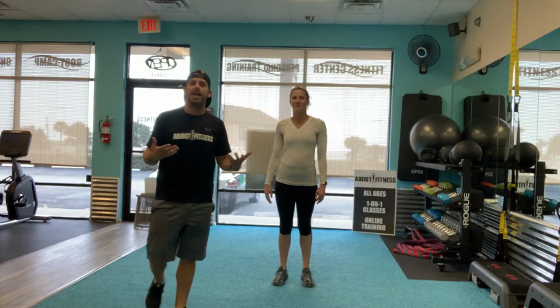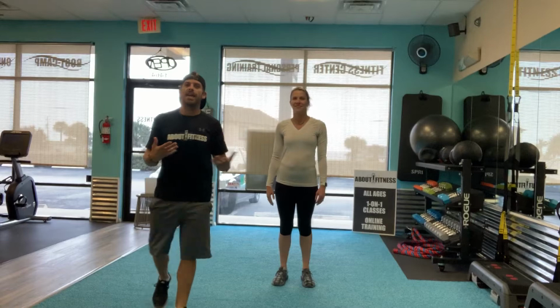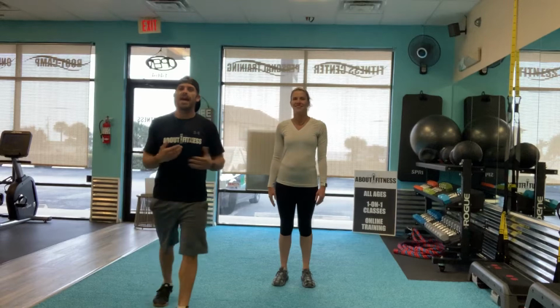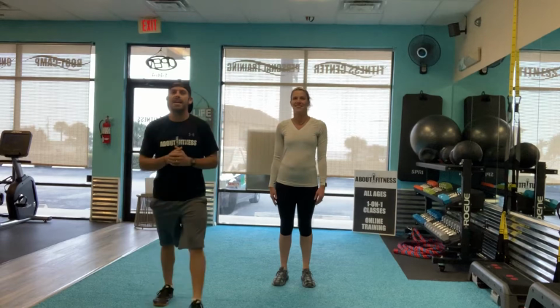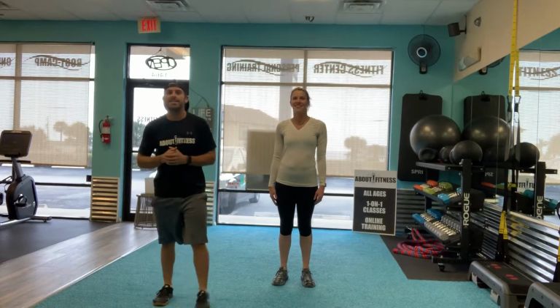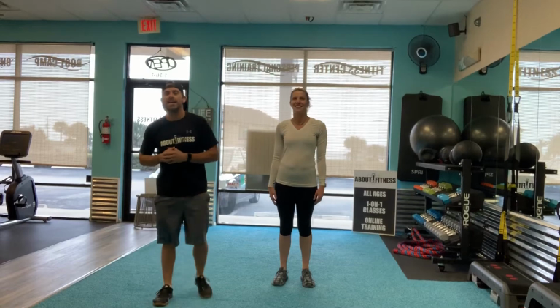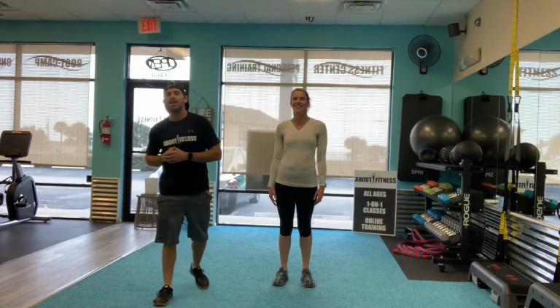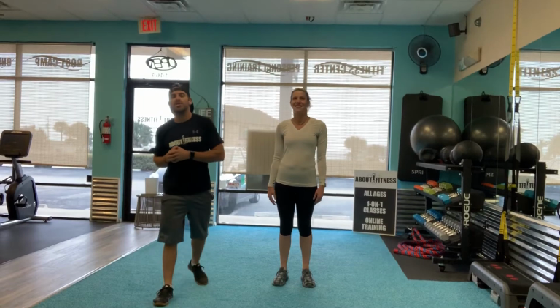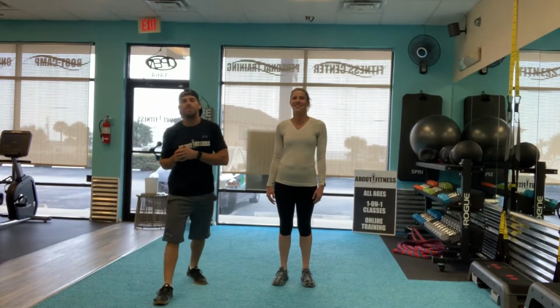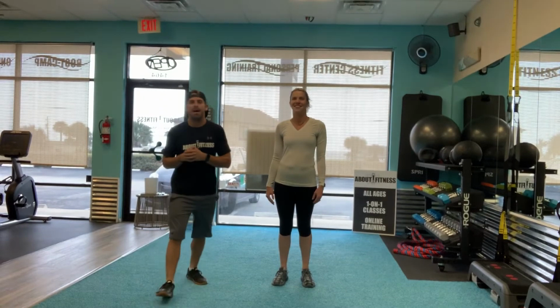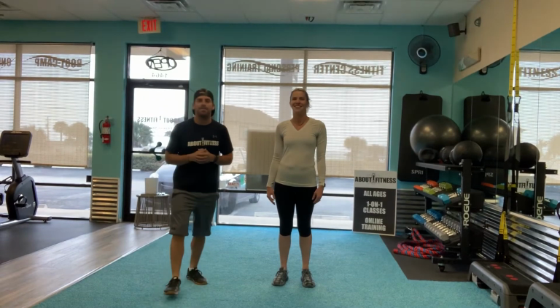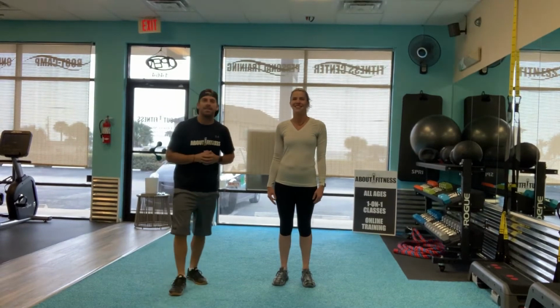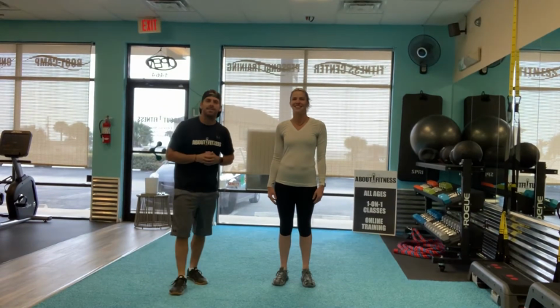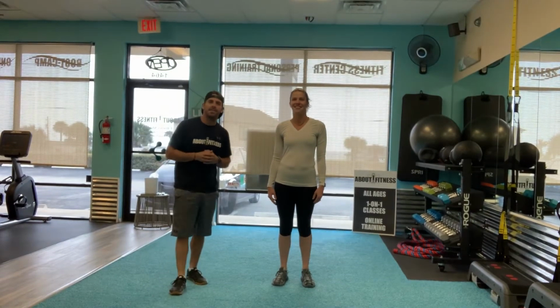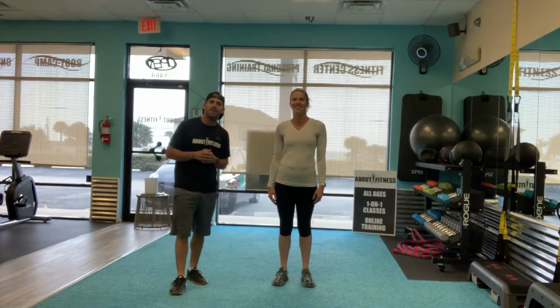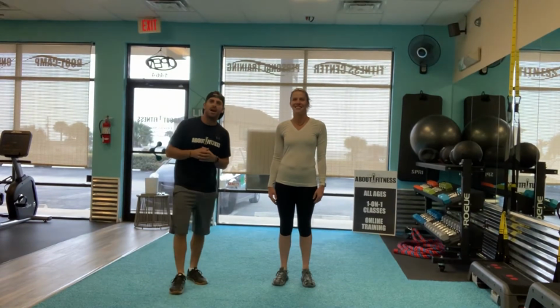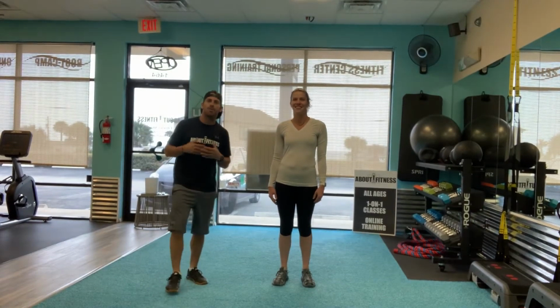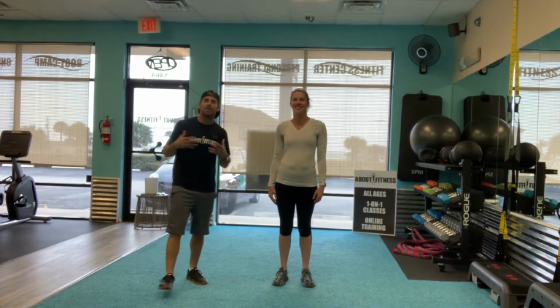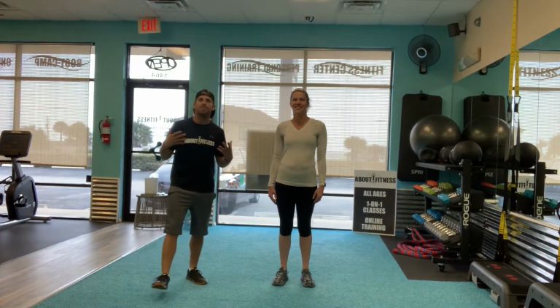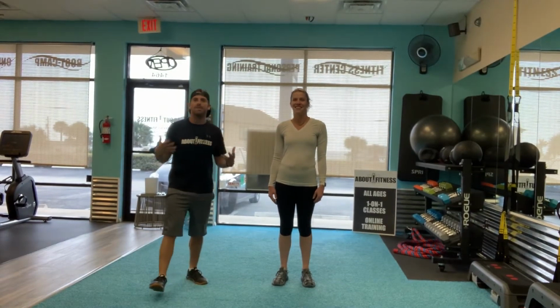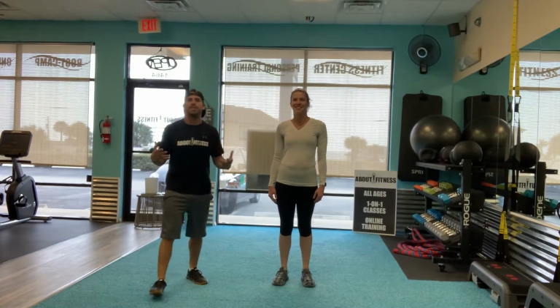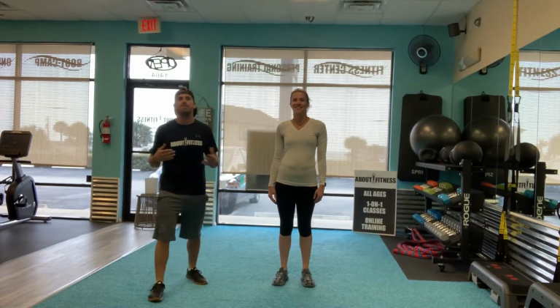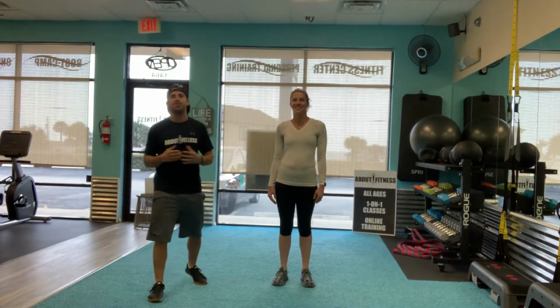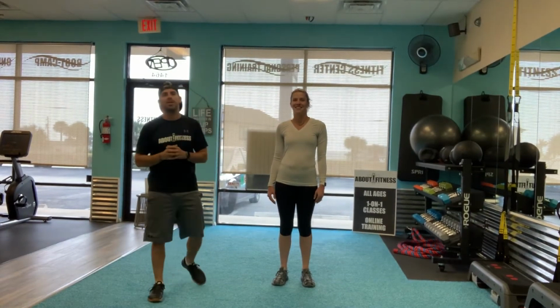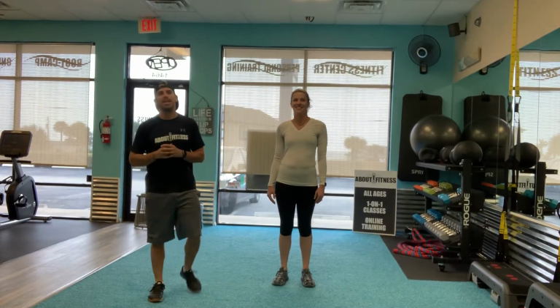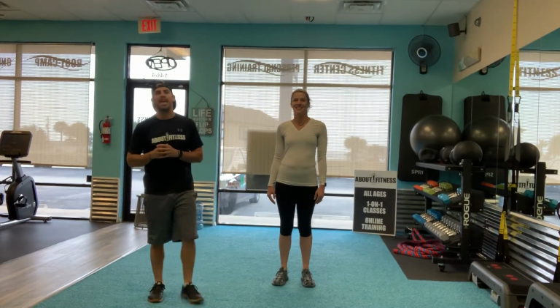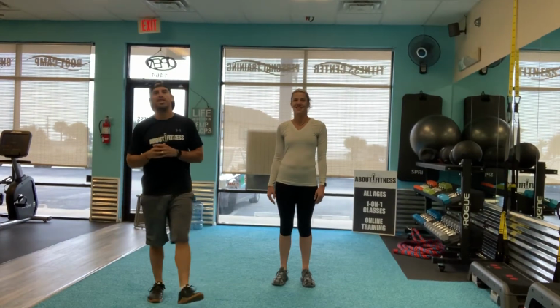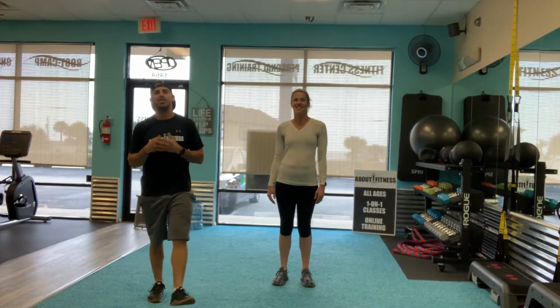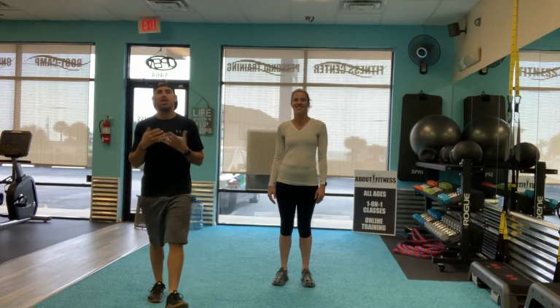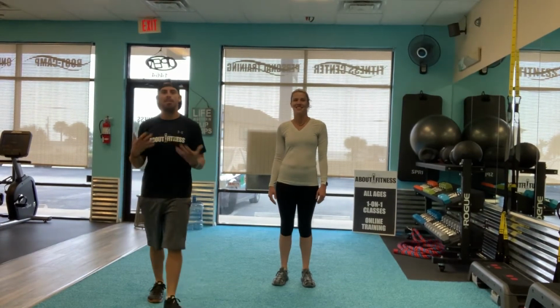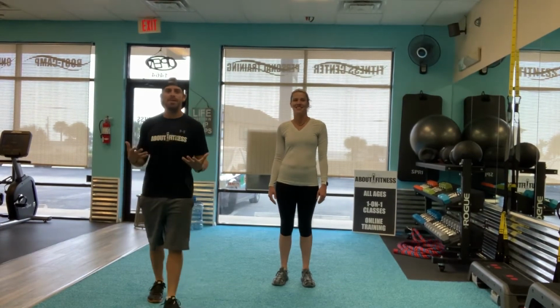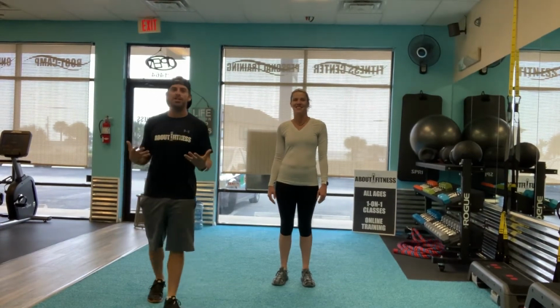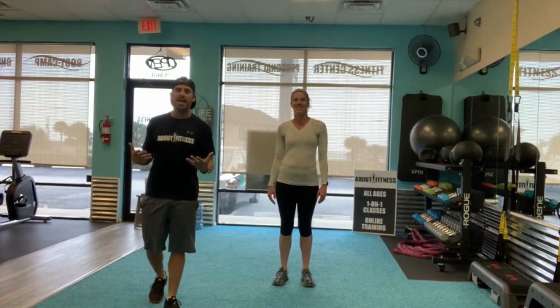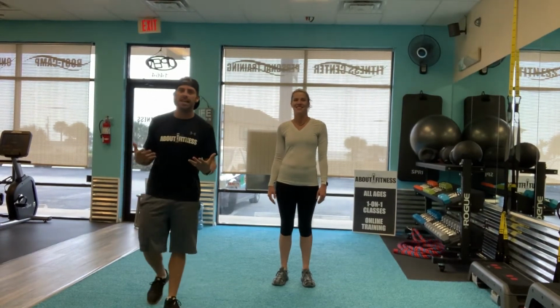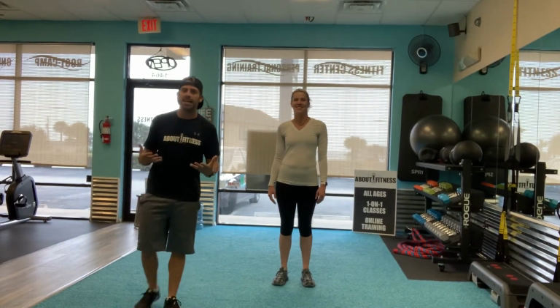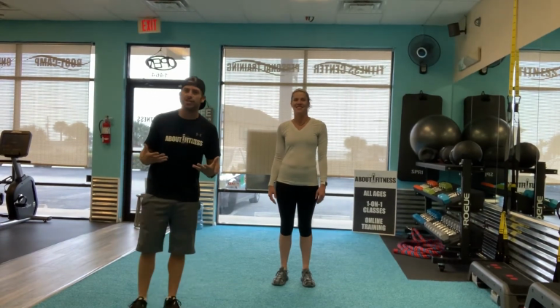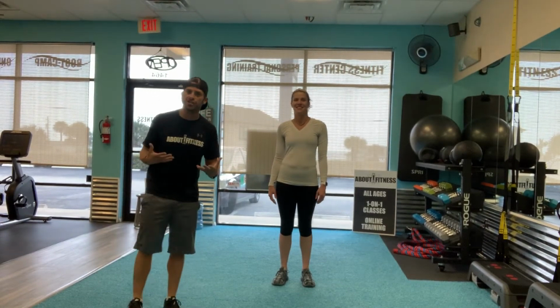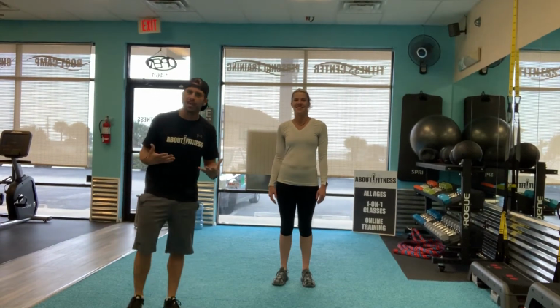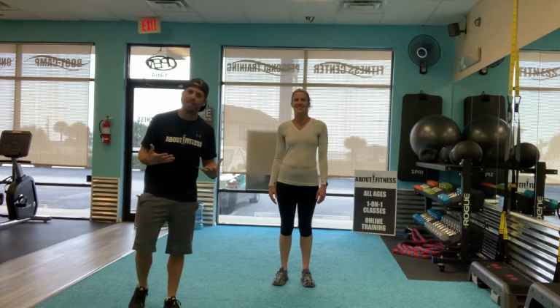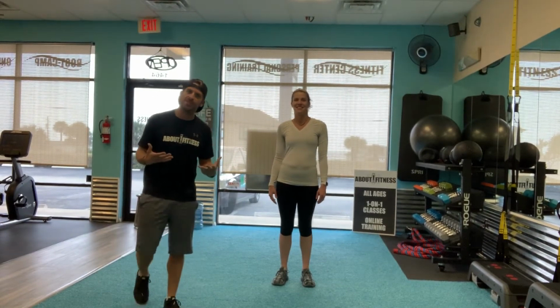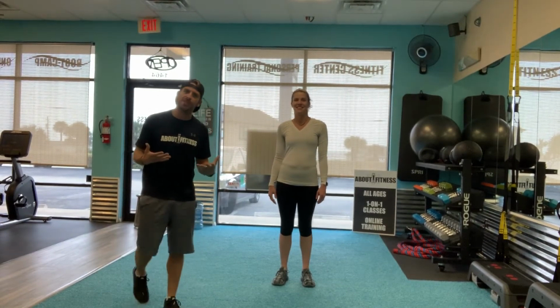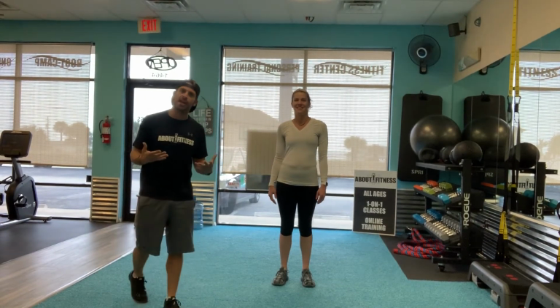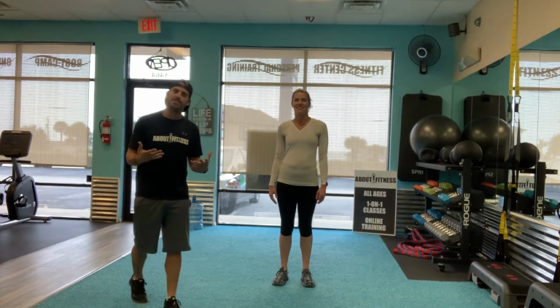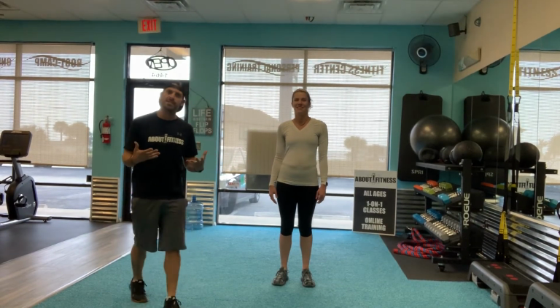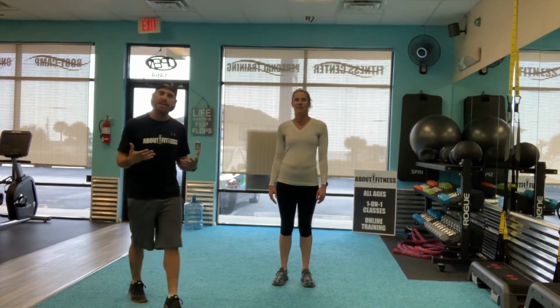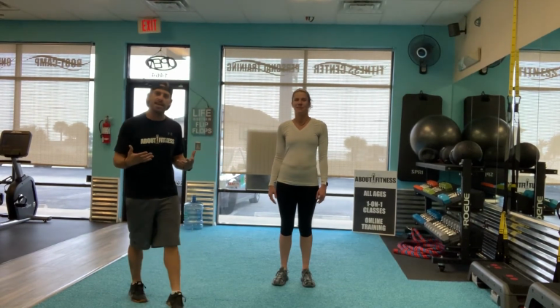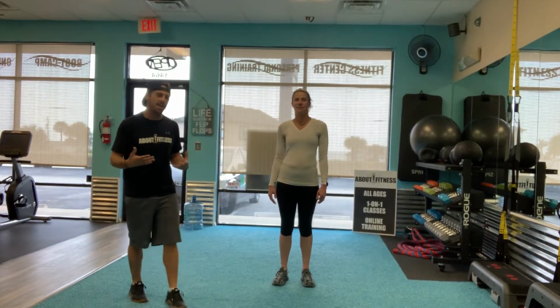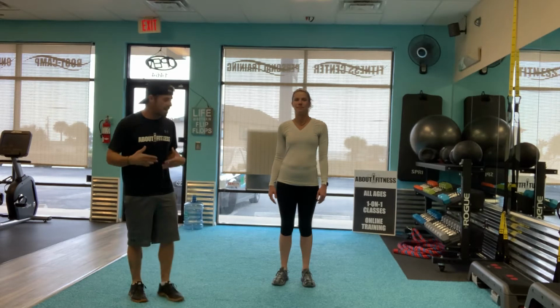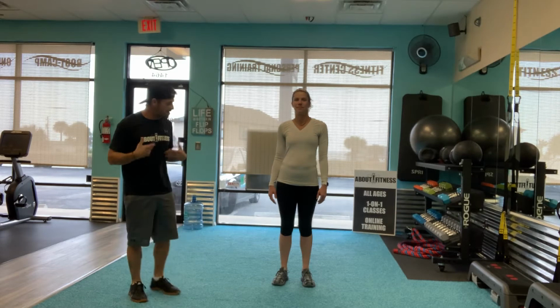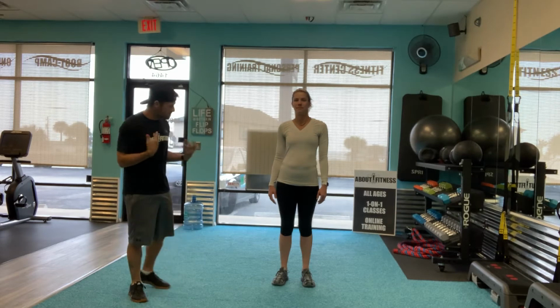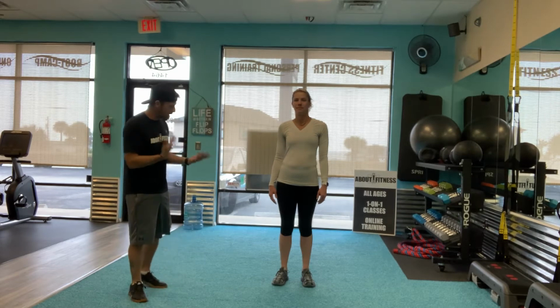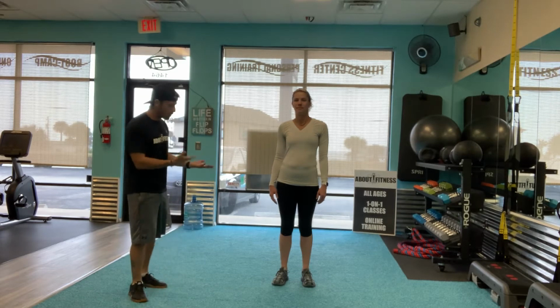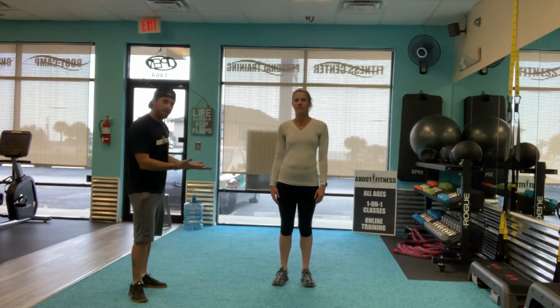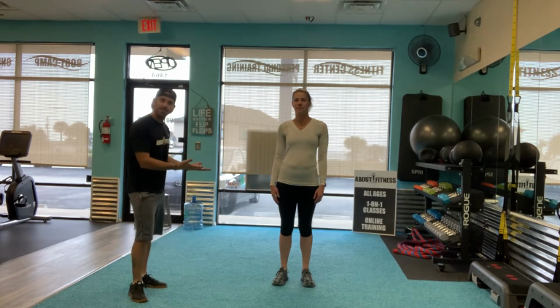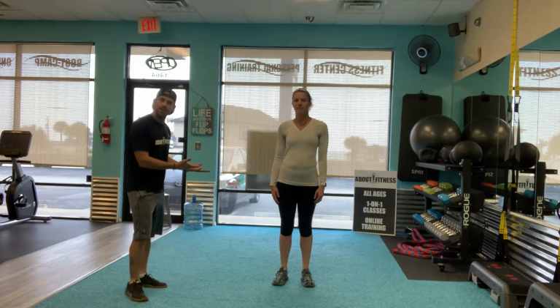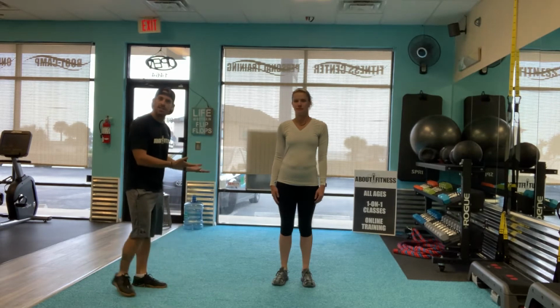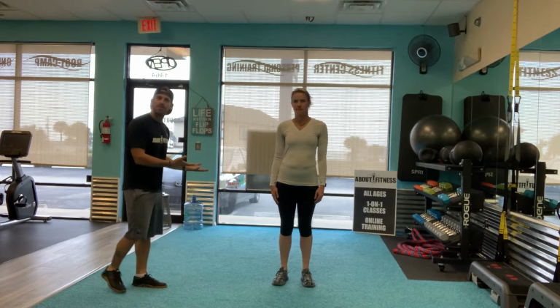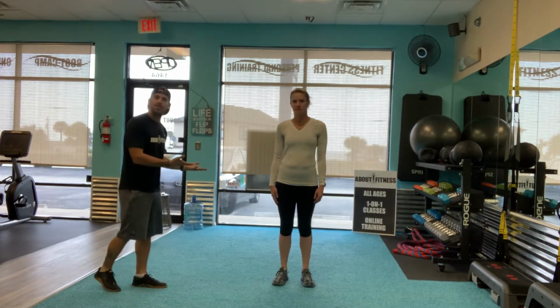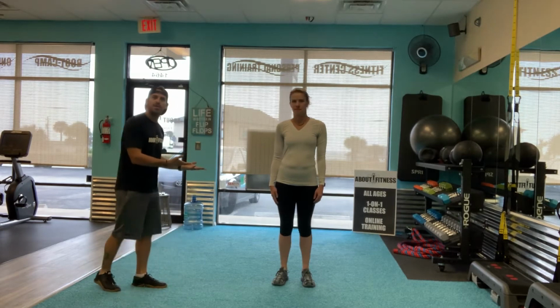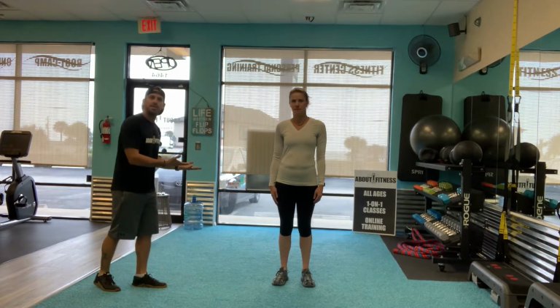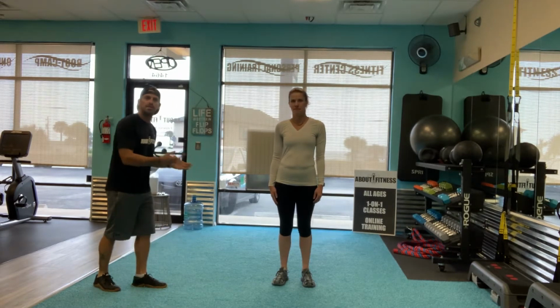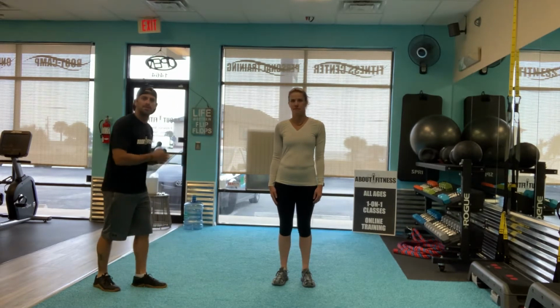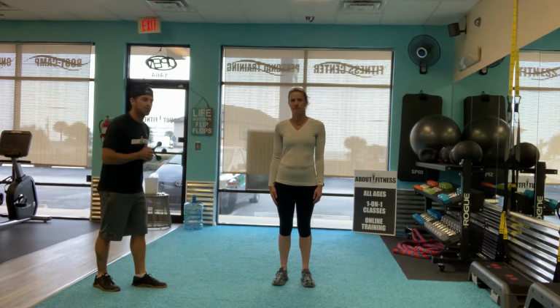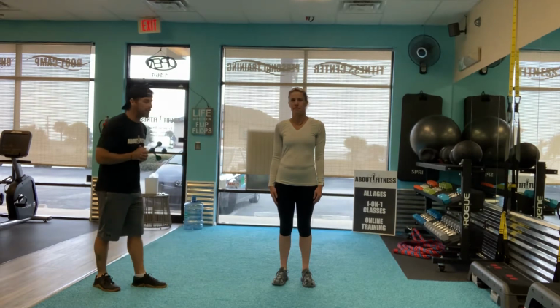Hey guys, Eric with About Fitness here. We're going to be demonstrating a jumping jack exercise for you guys today. My wife here is going to be doing the demonstration.